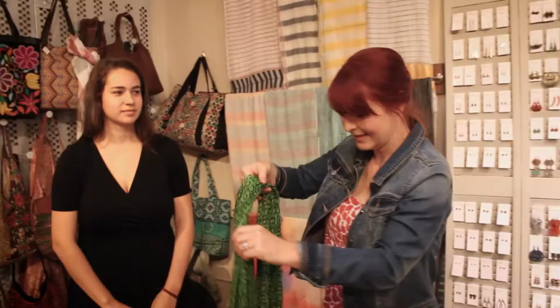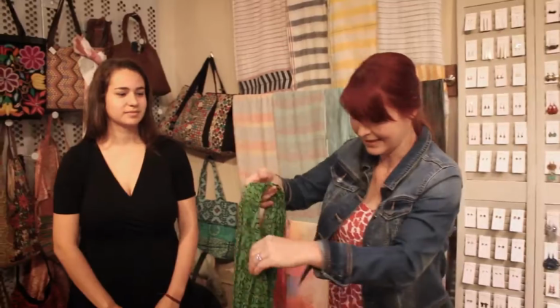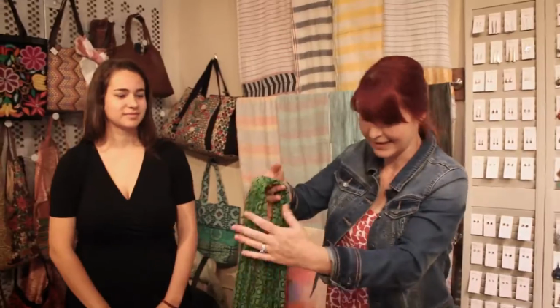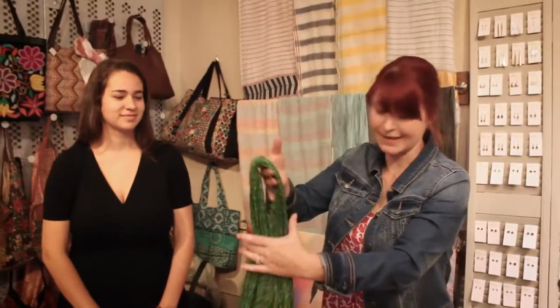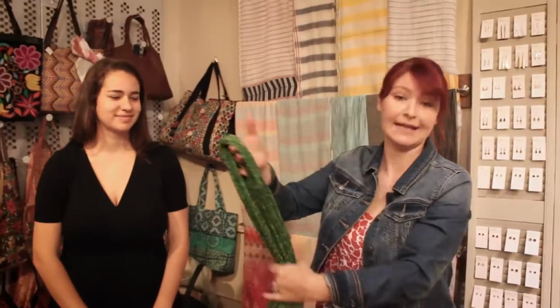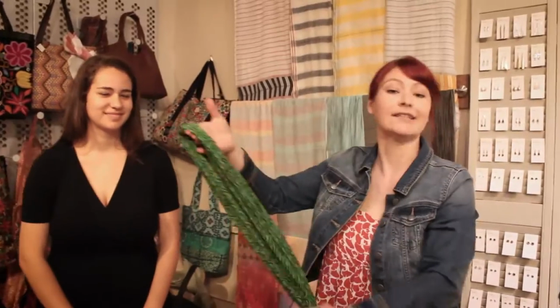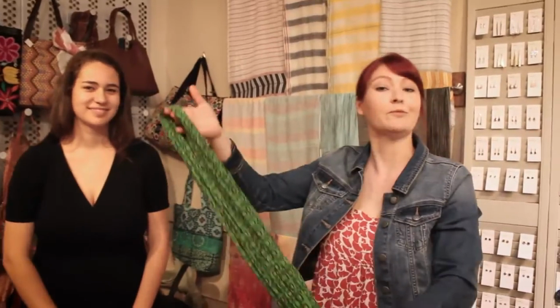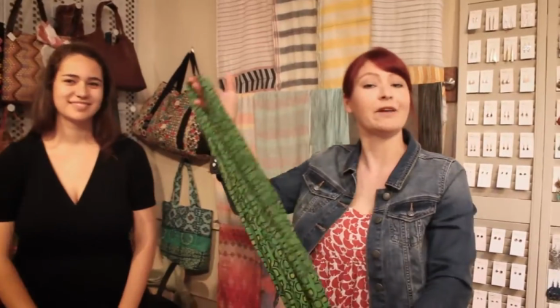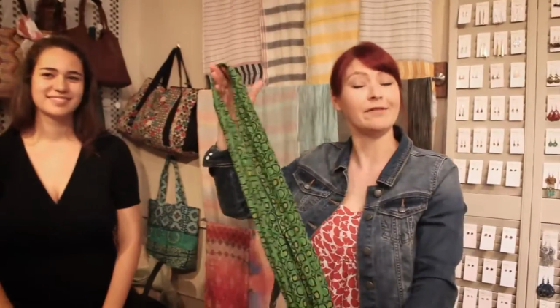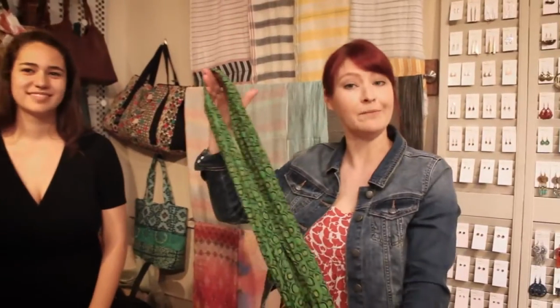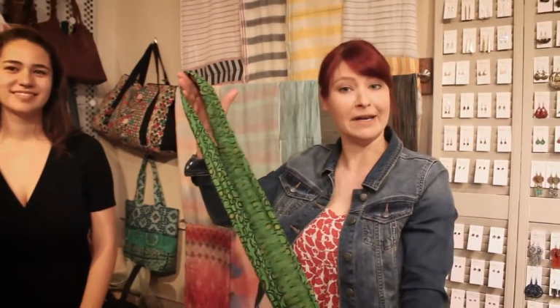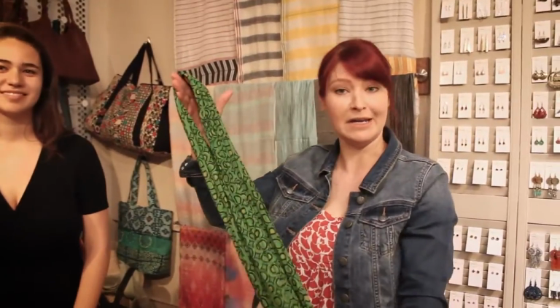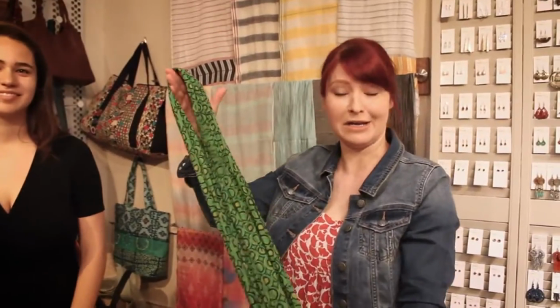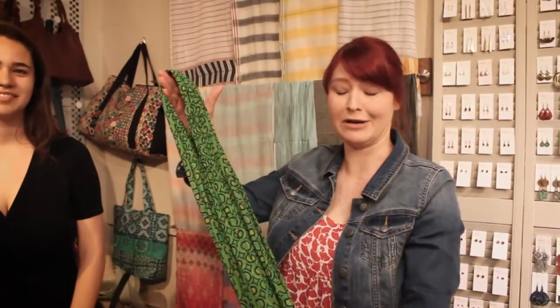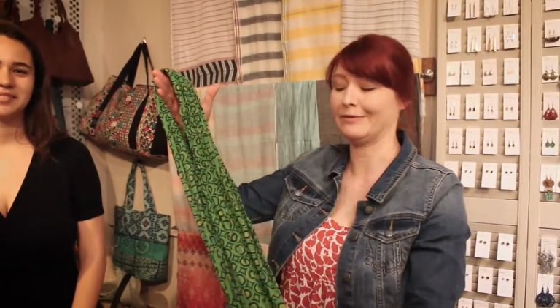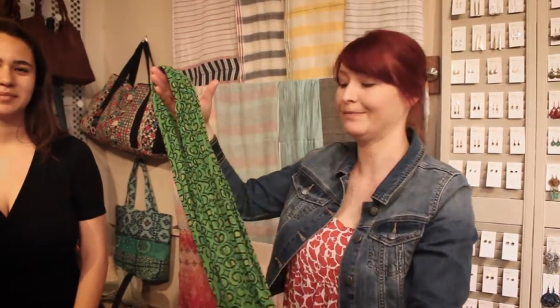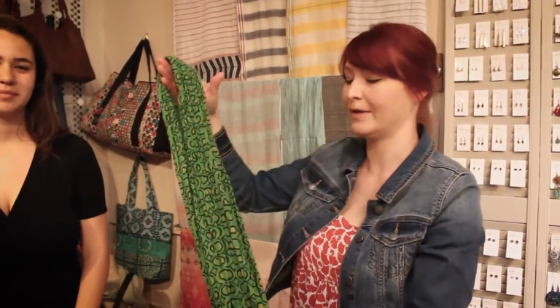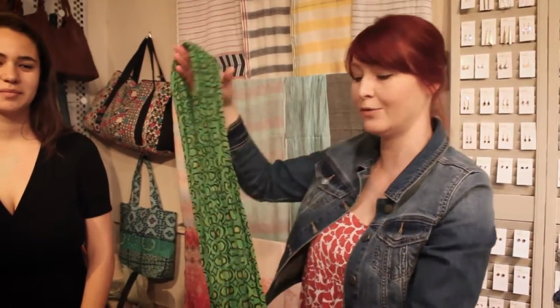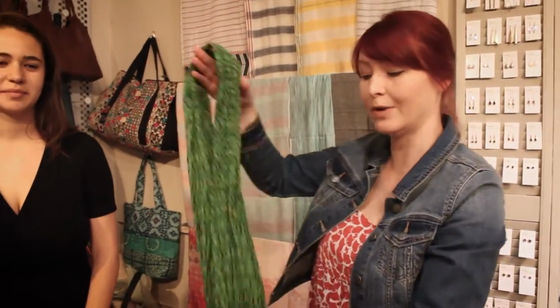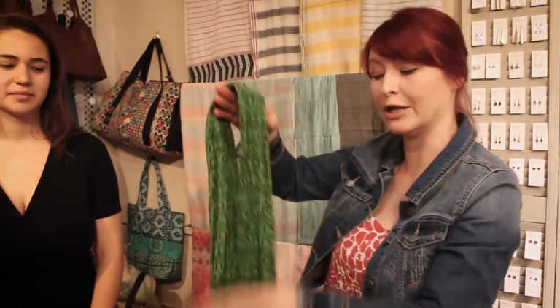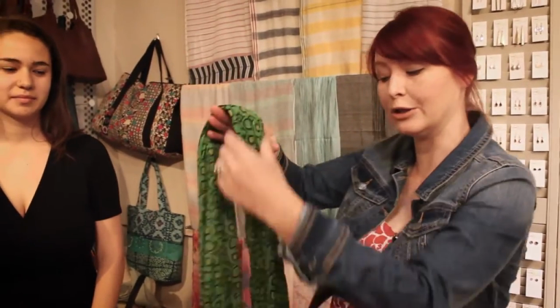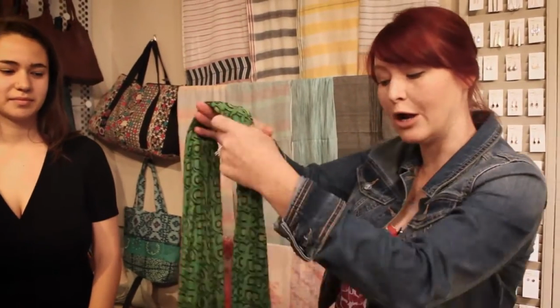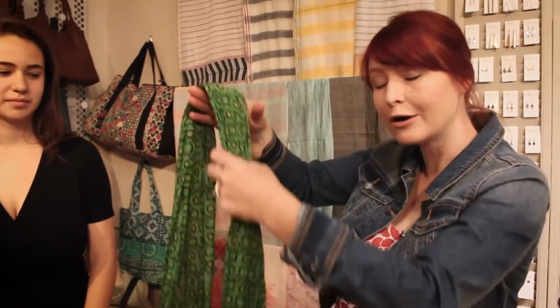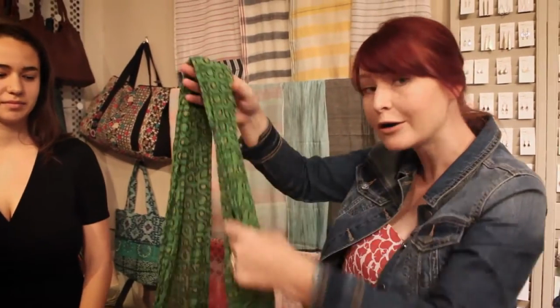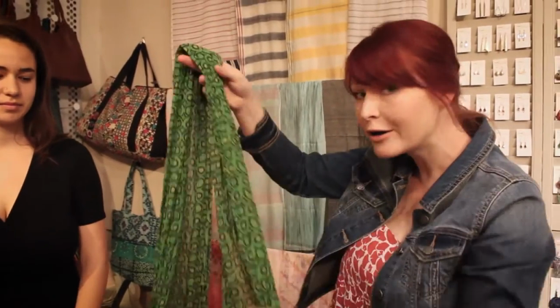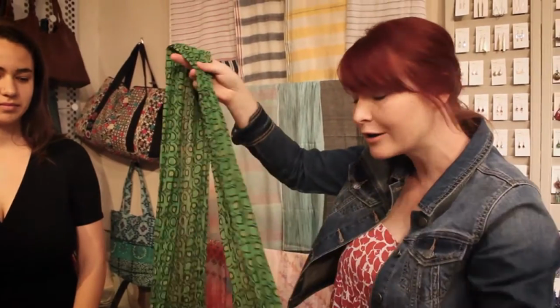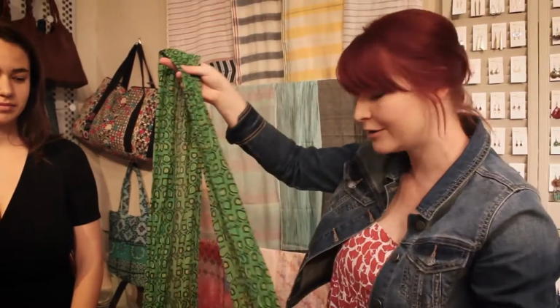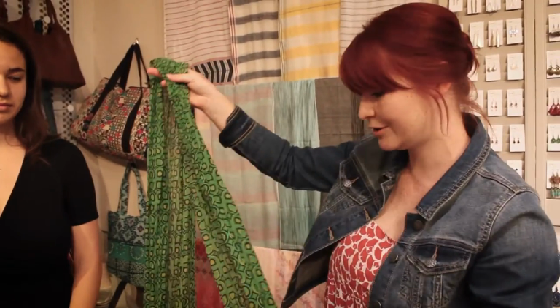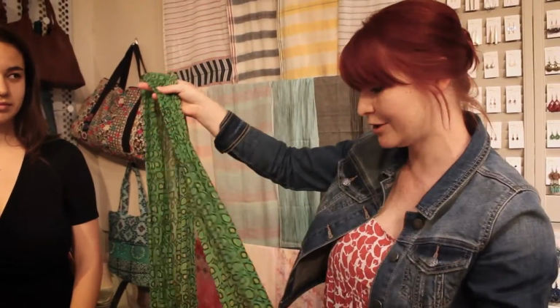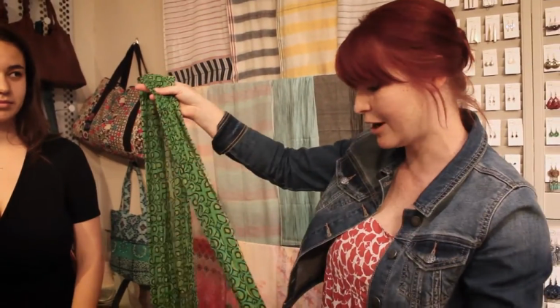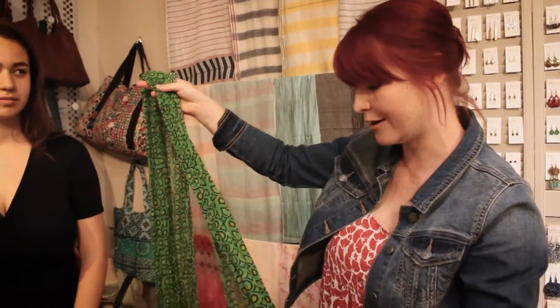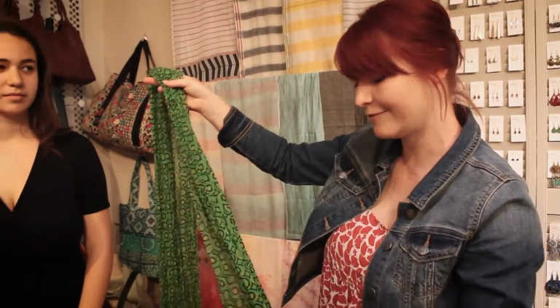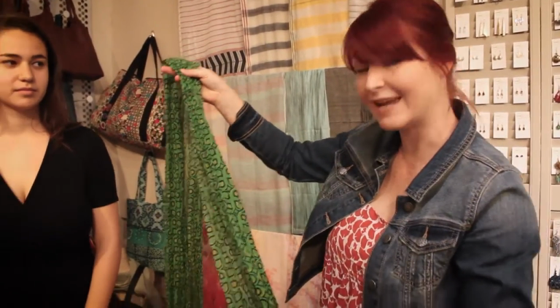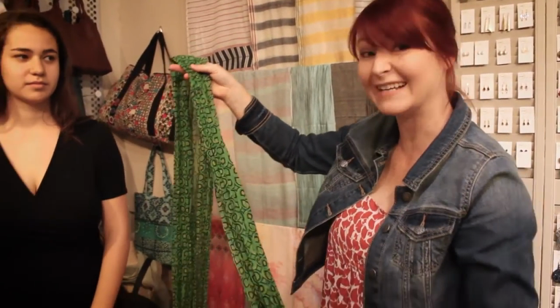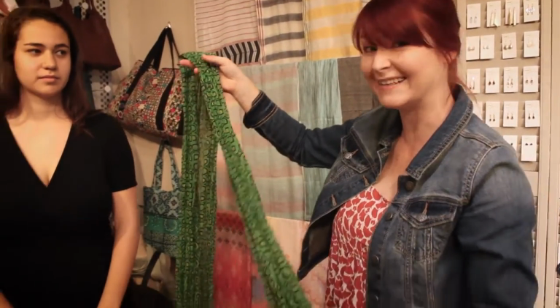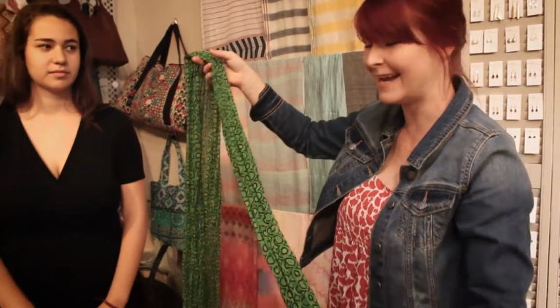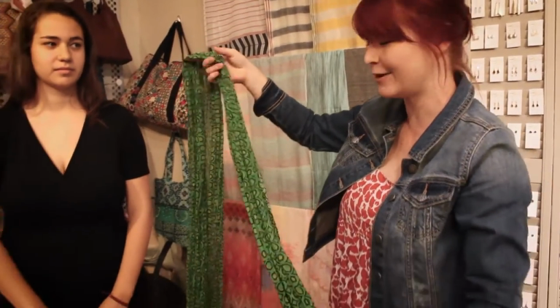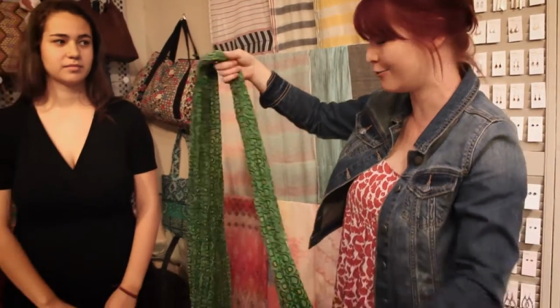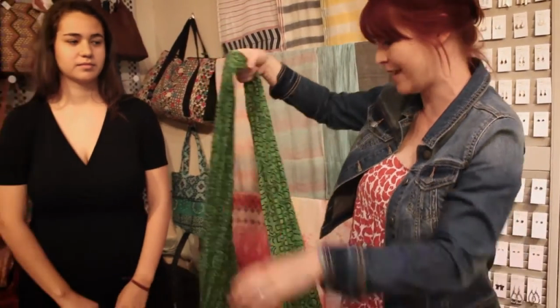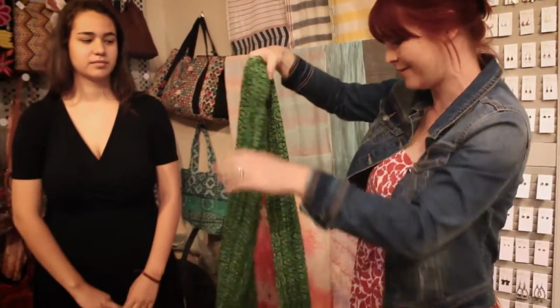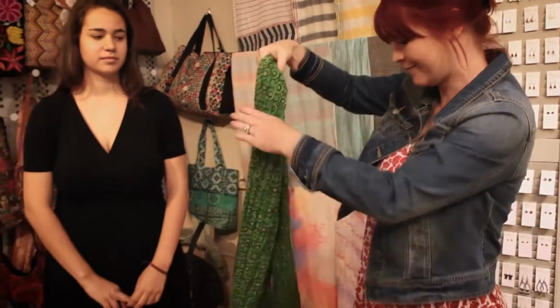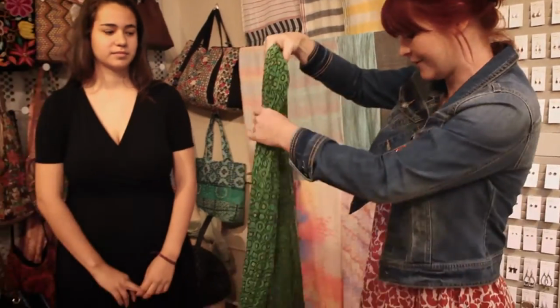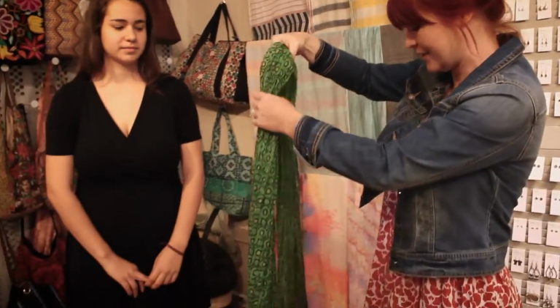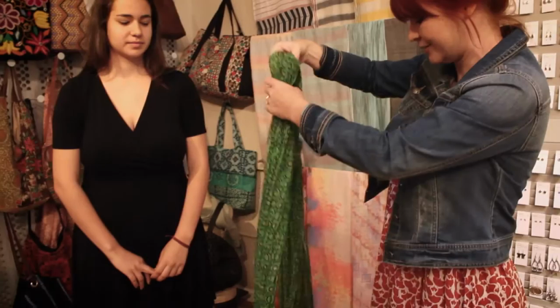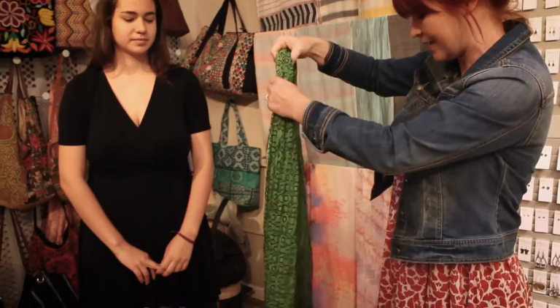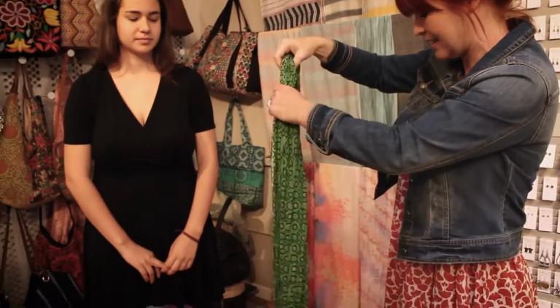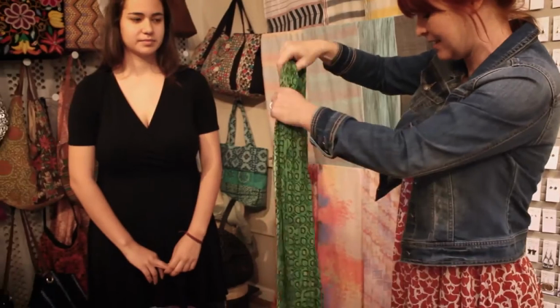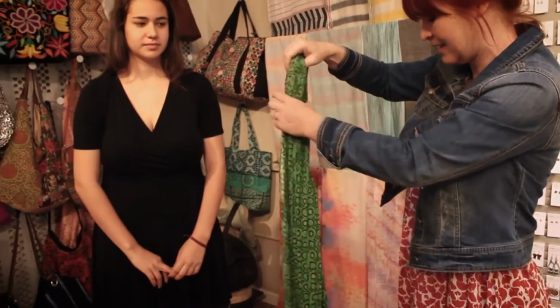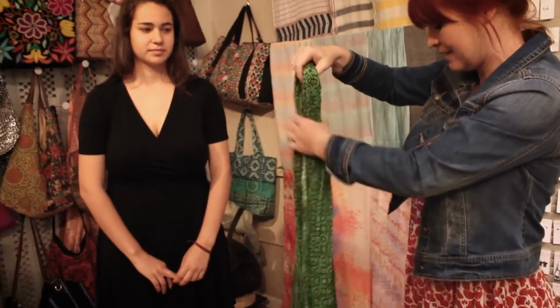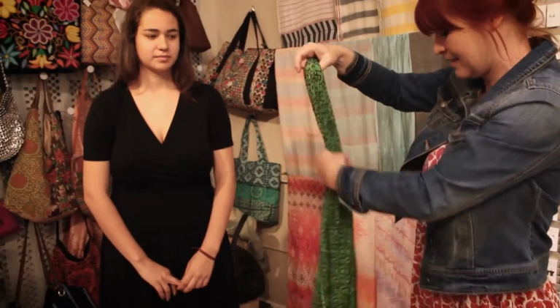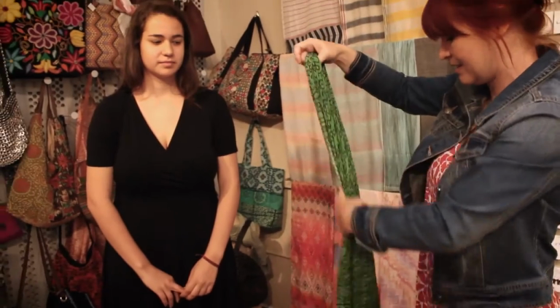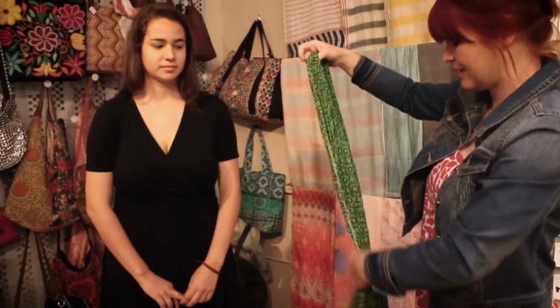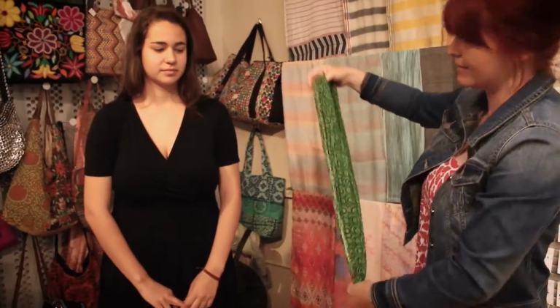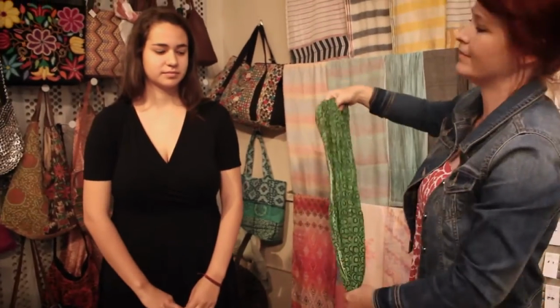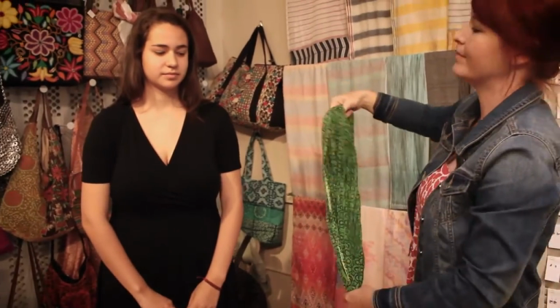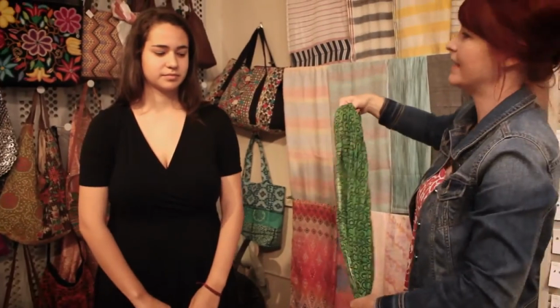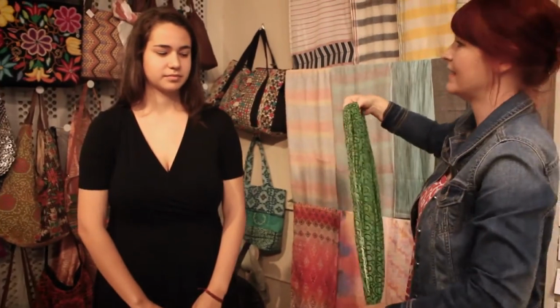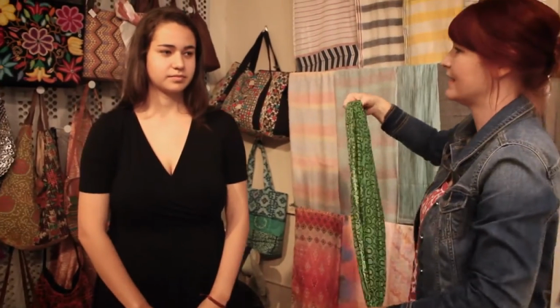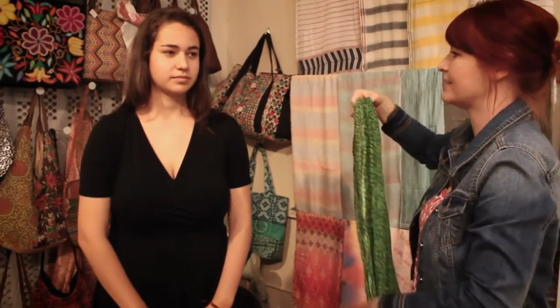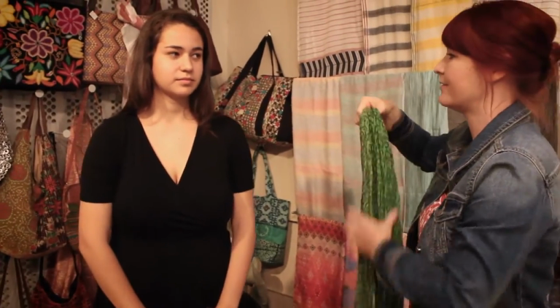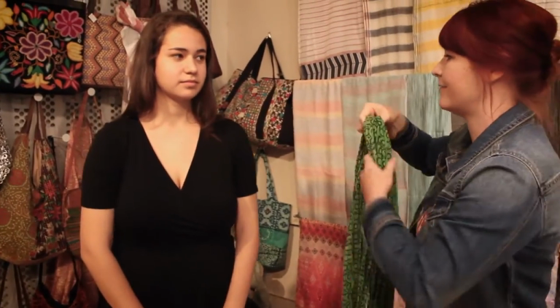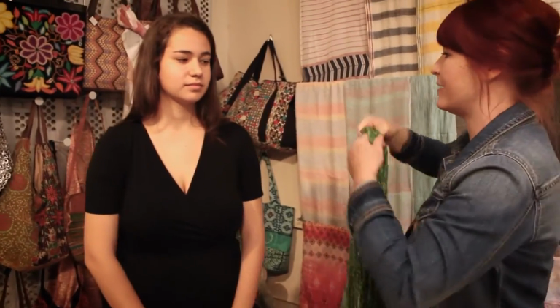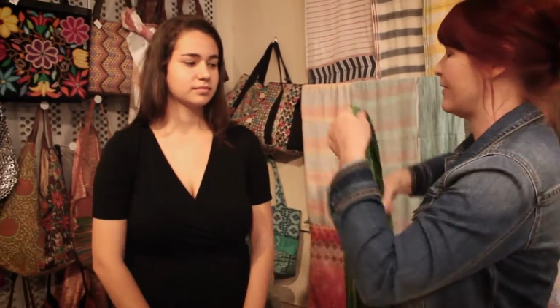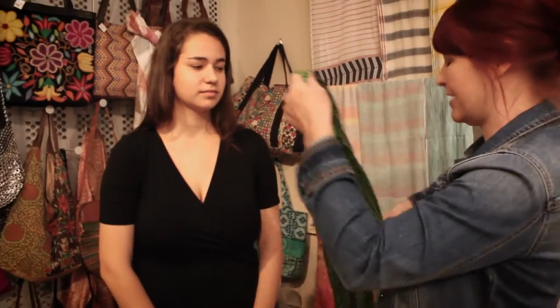Next up we have the bunny ear. You want a longer scarf and a lighter weight for this one, but it is a fun one.